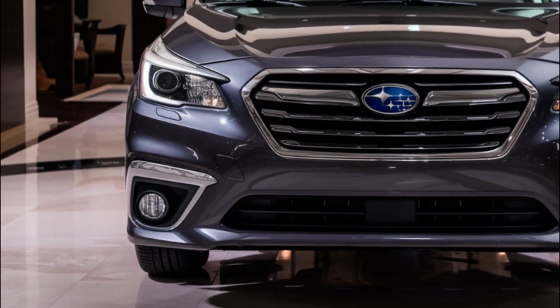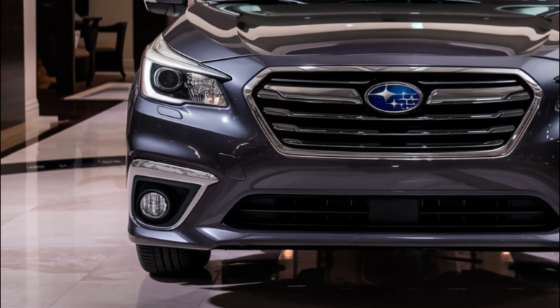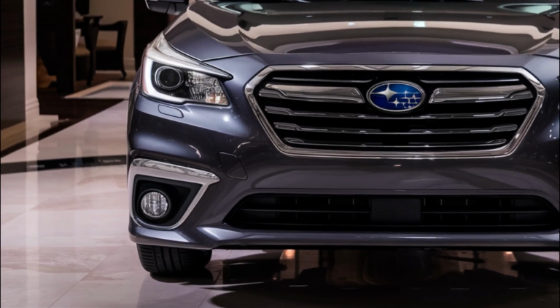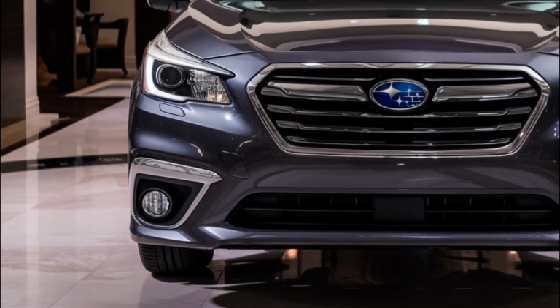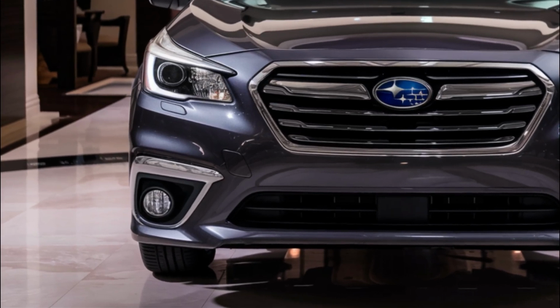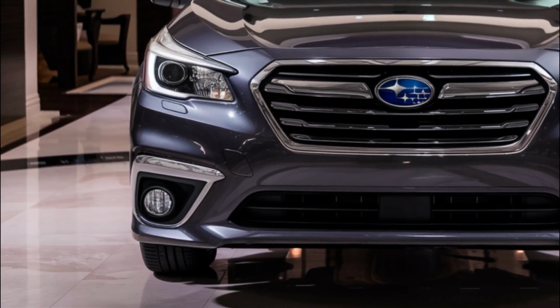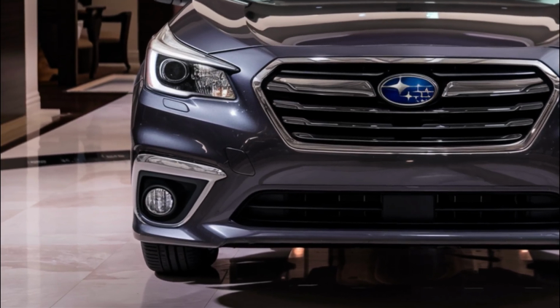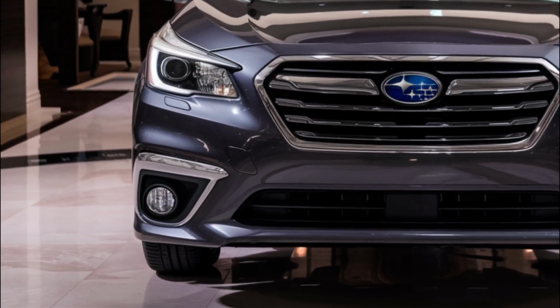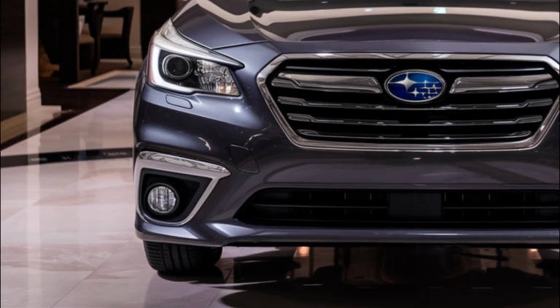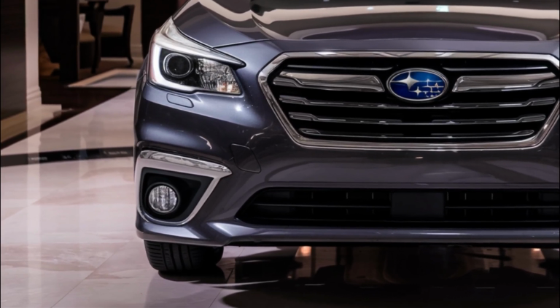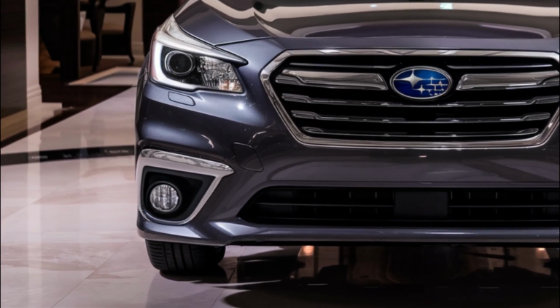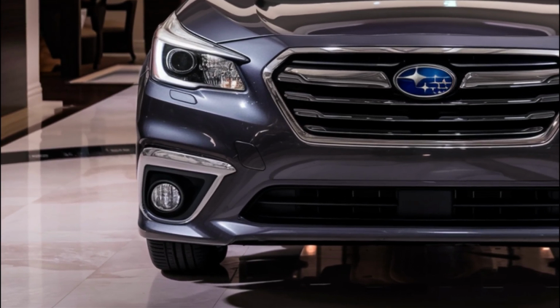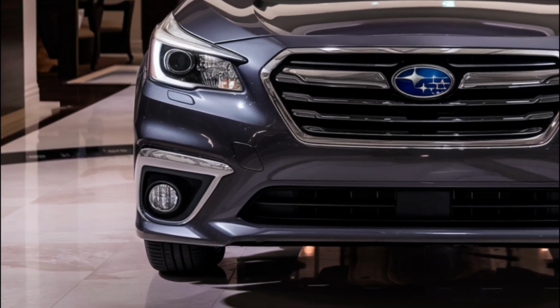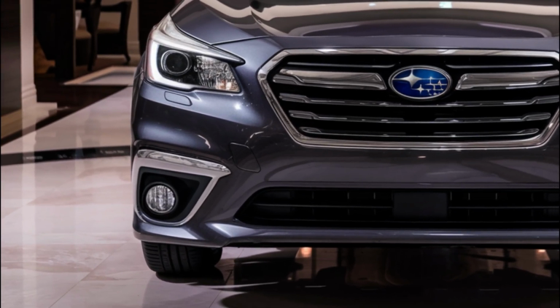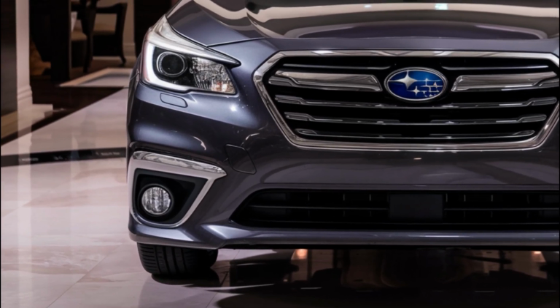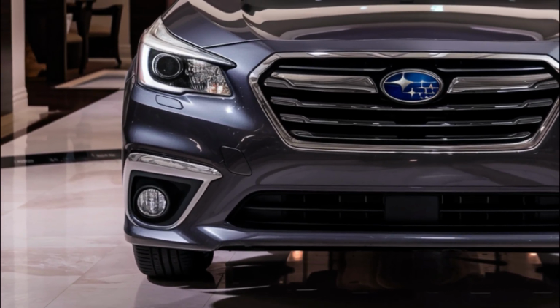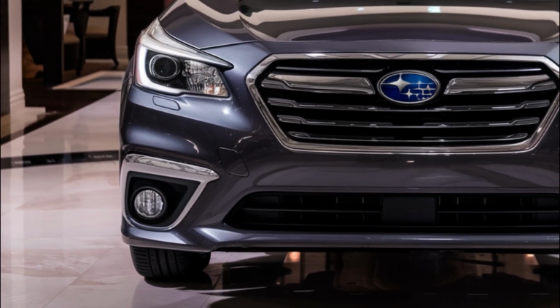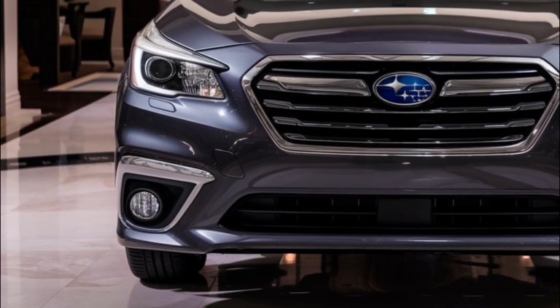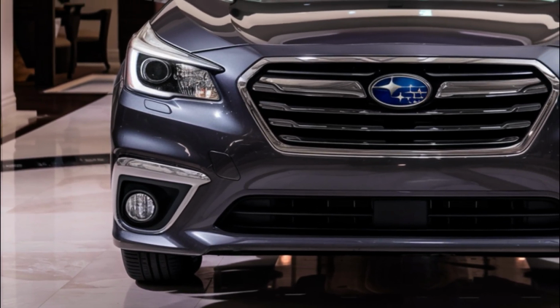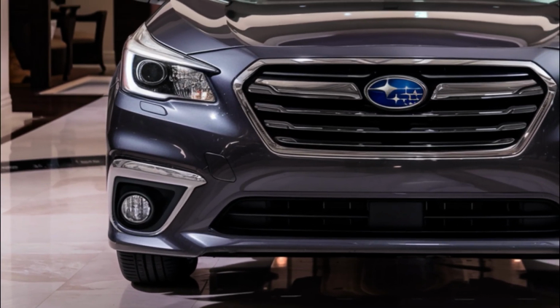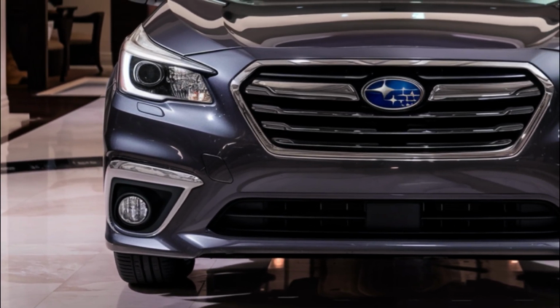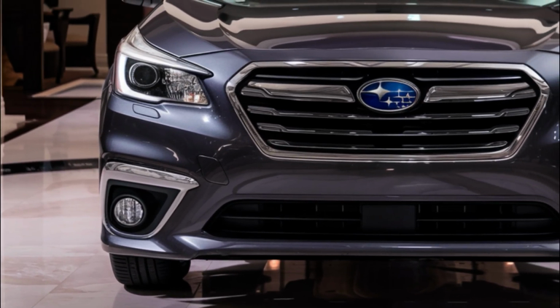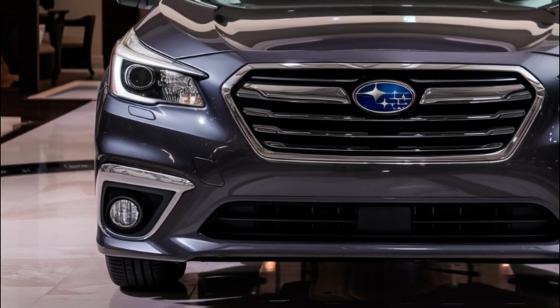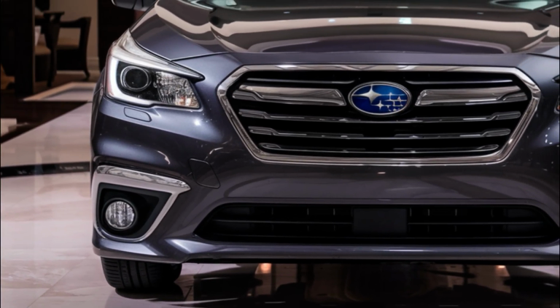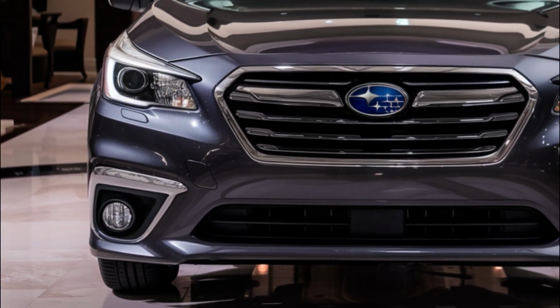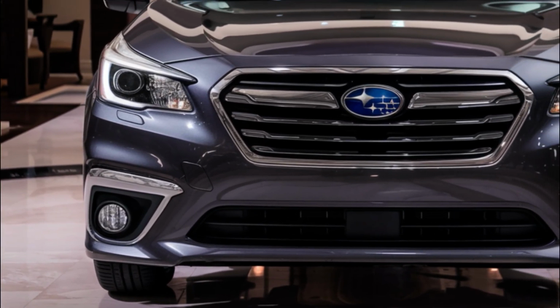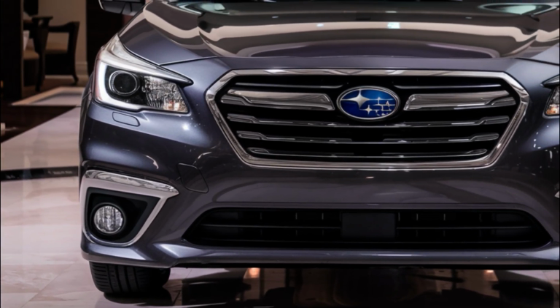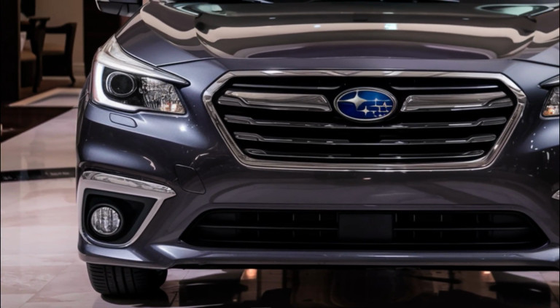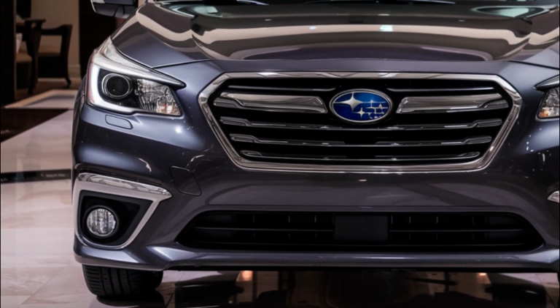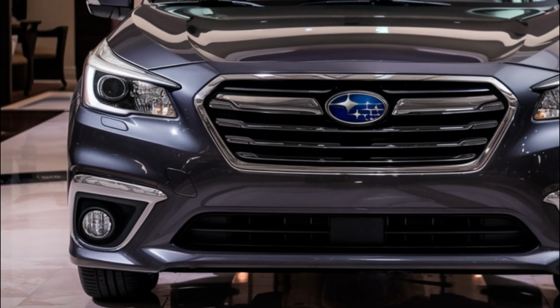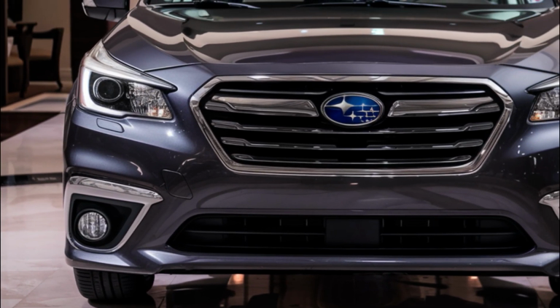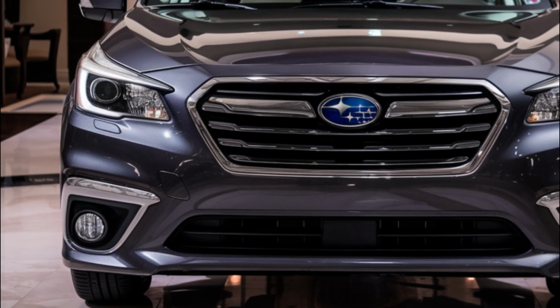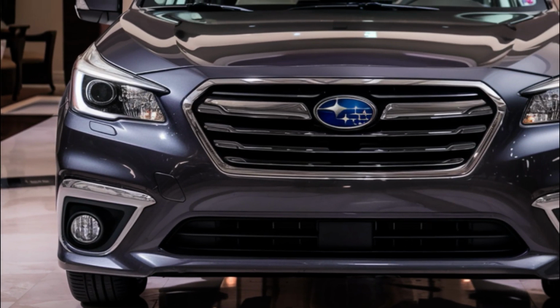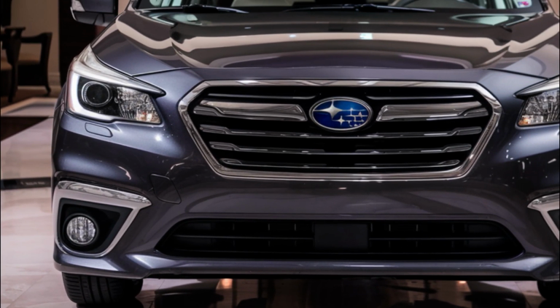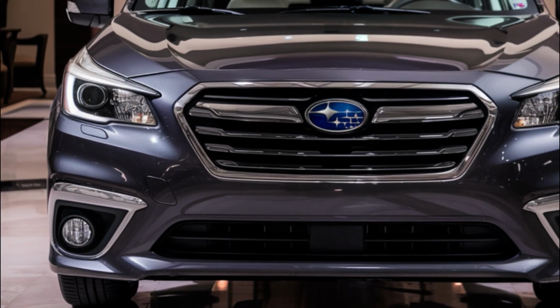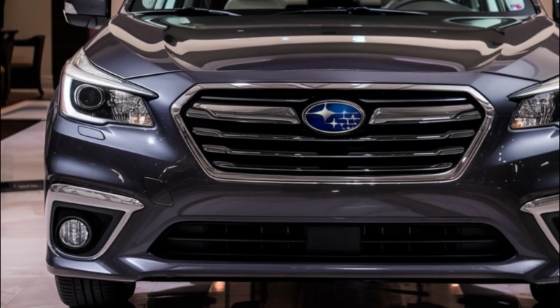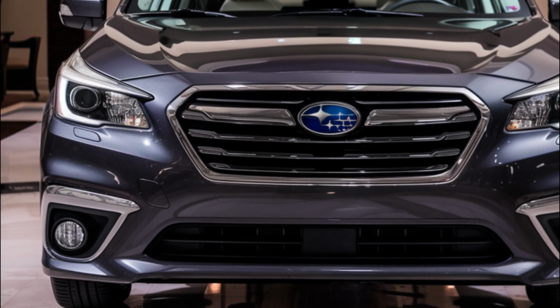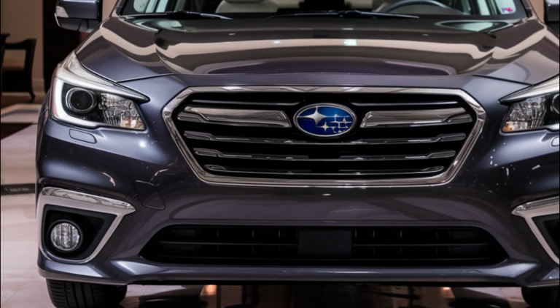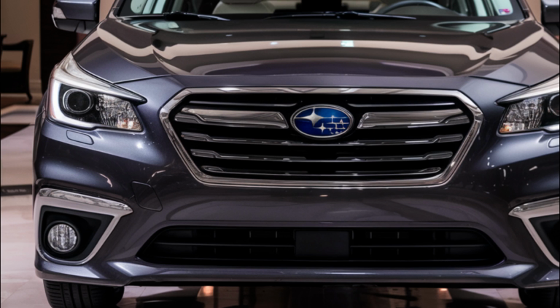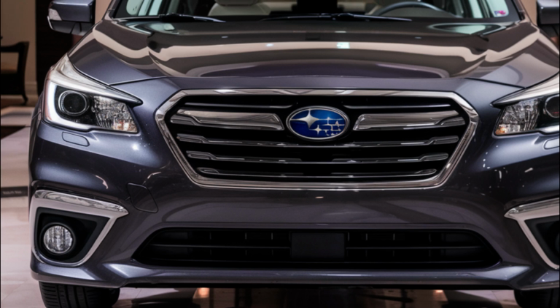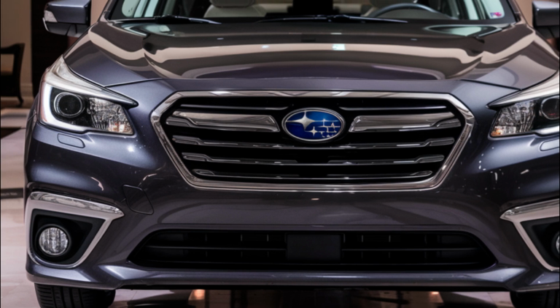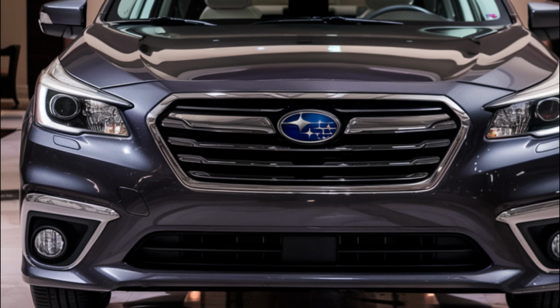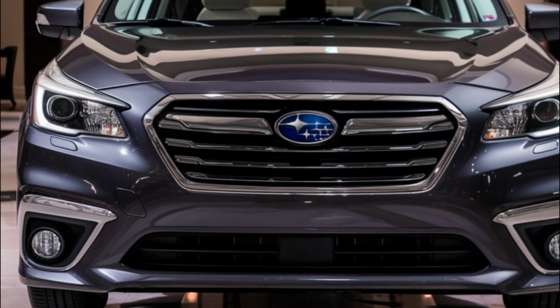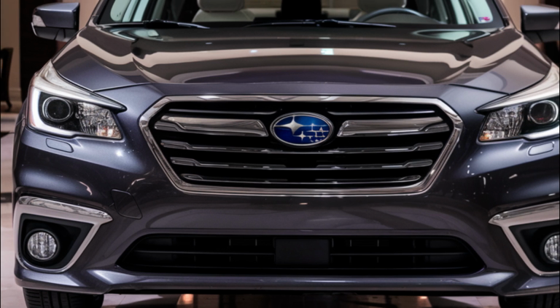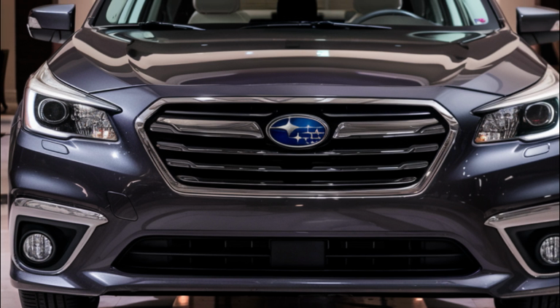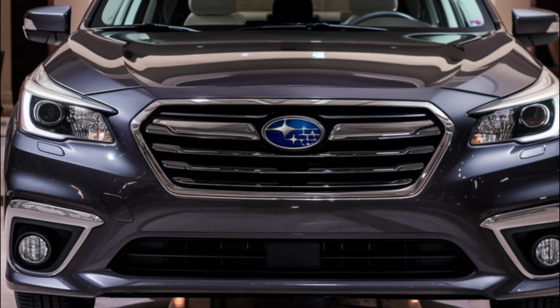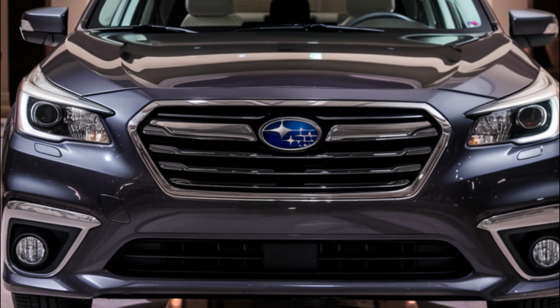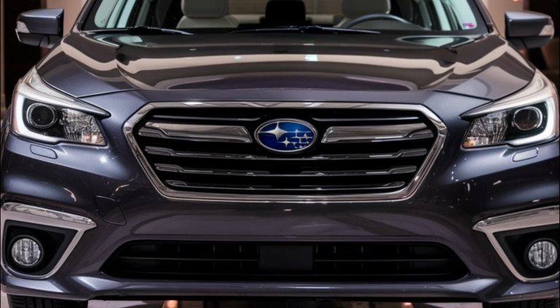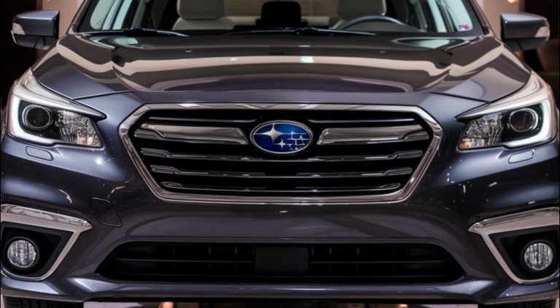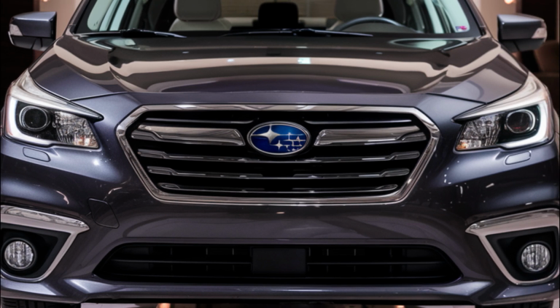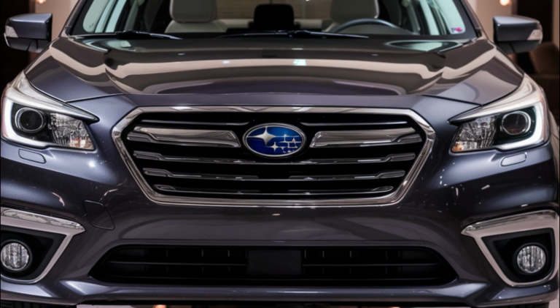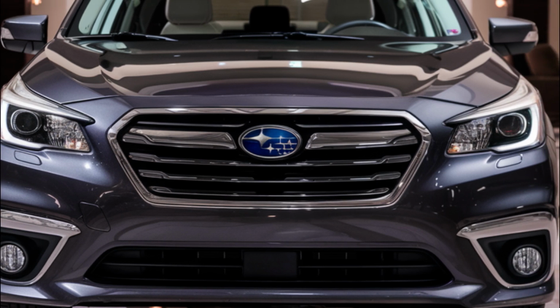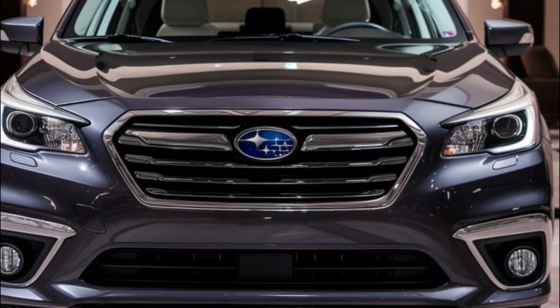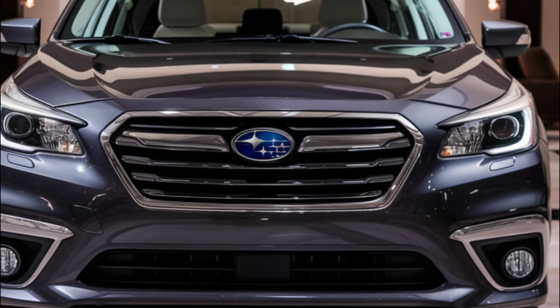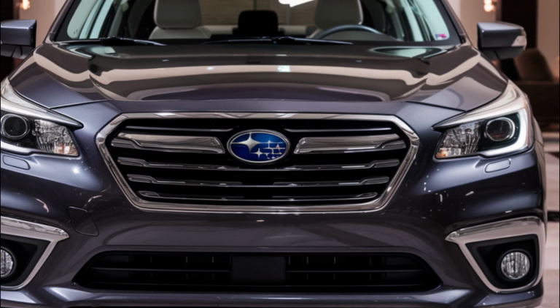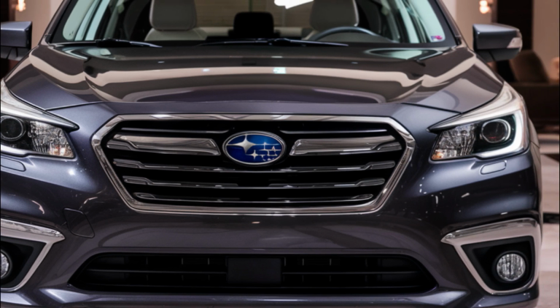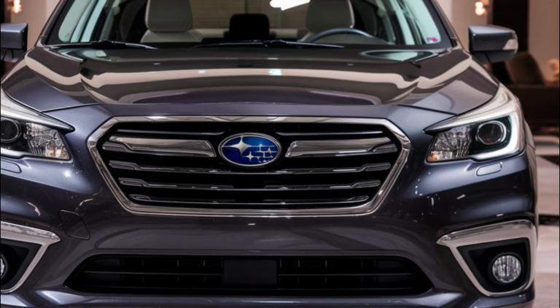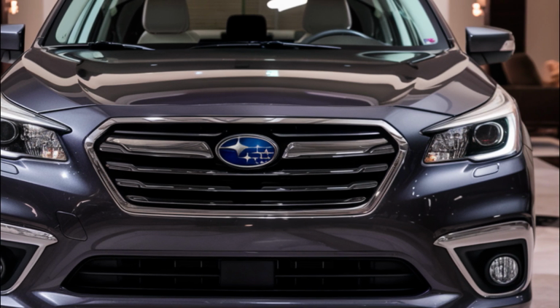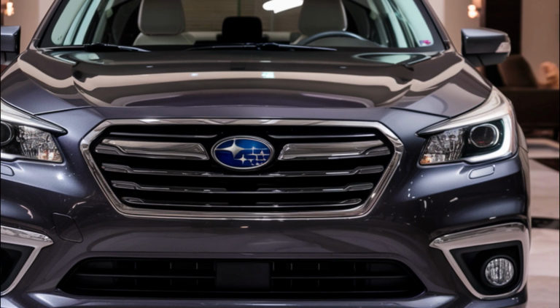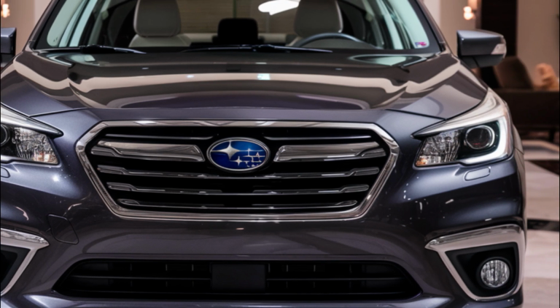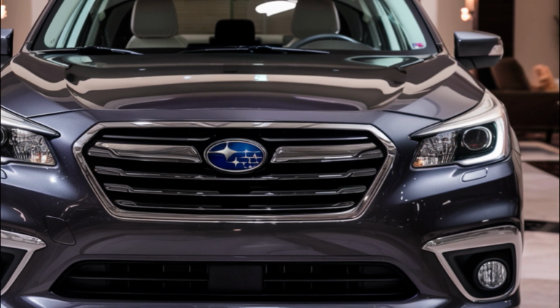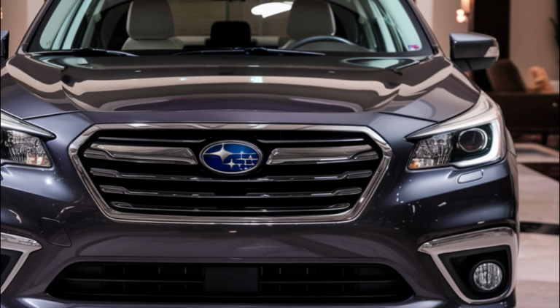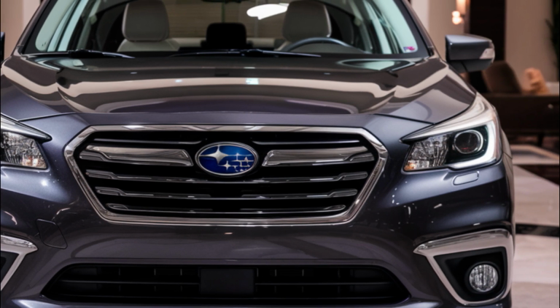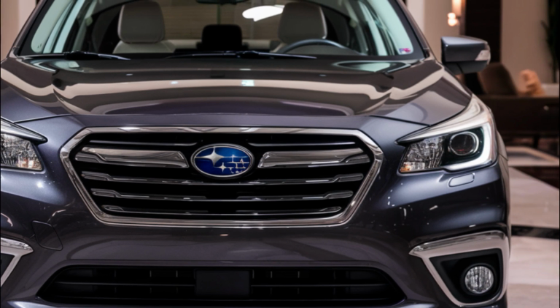The Limited trim builds on the Premium trim and adds leather upholstery, heated rear seats, and a power passenger seat.